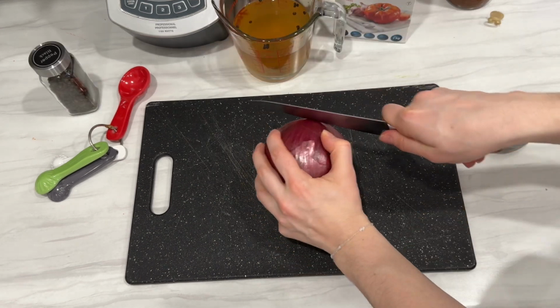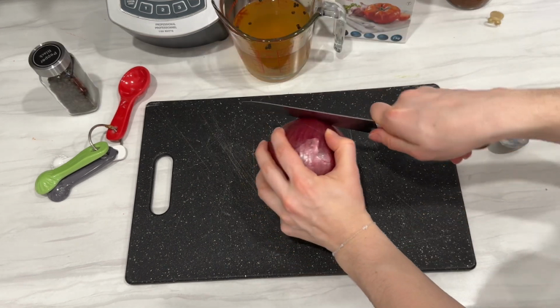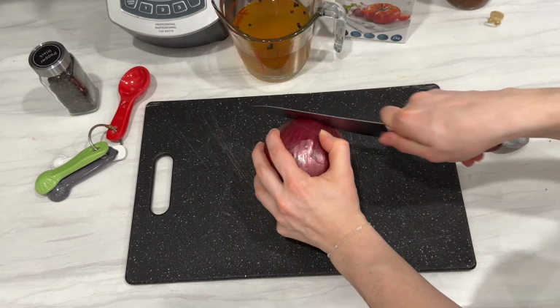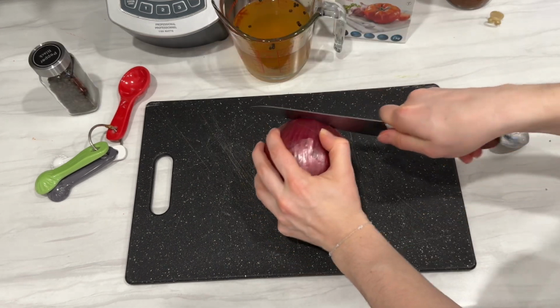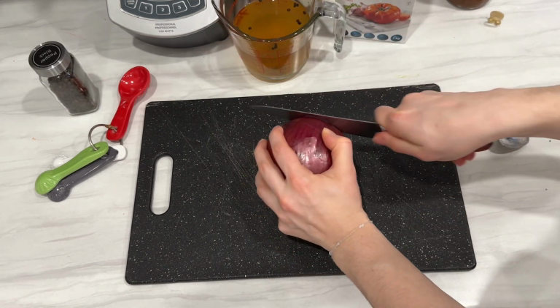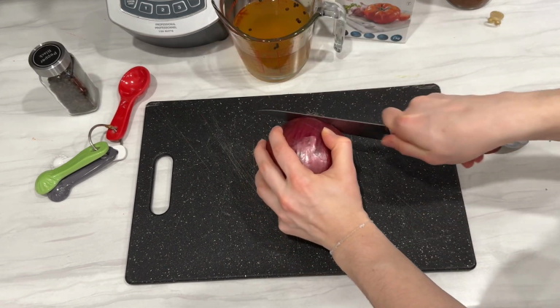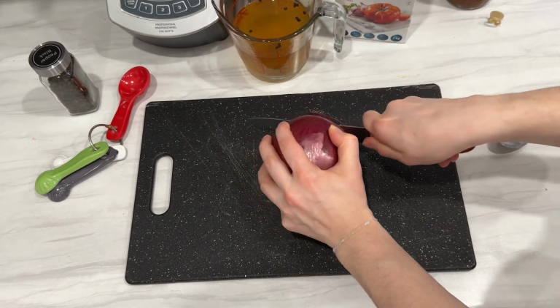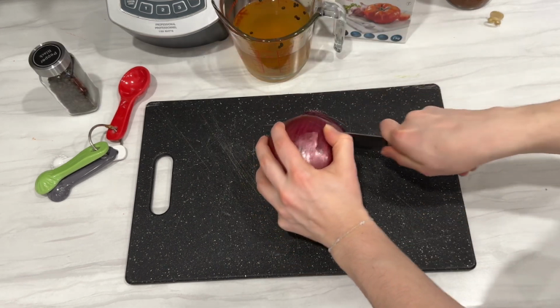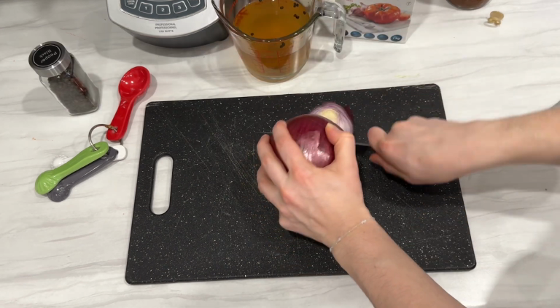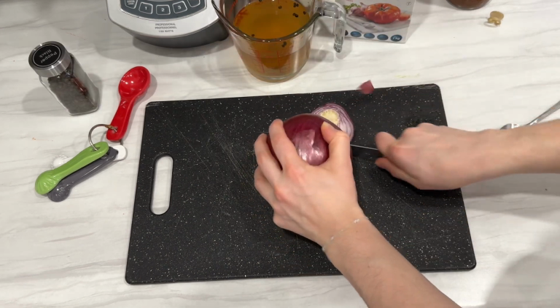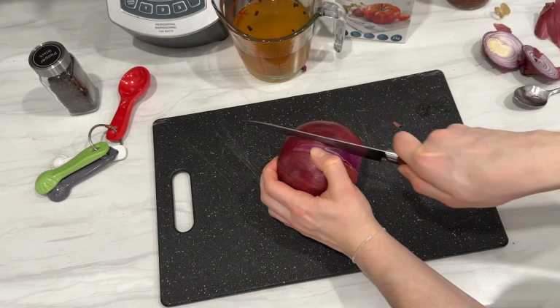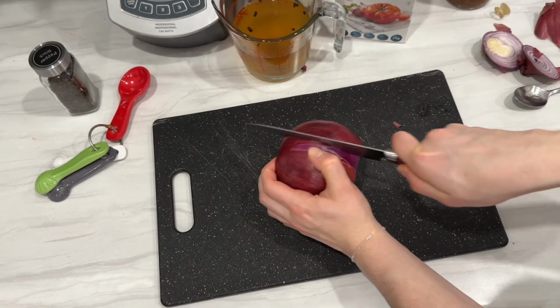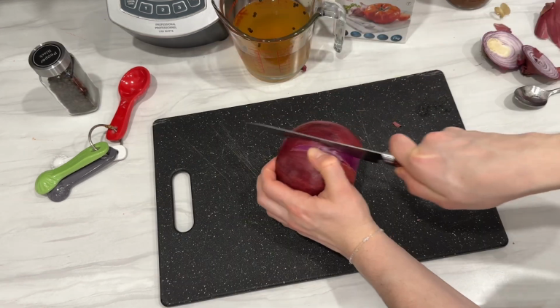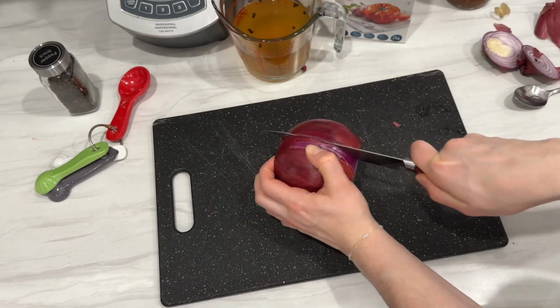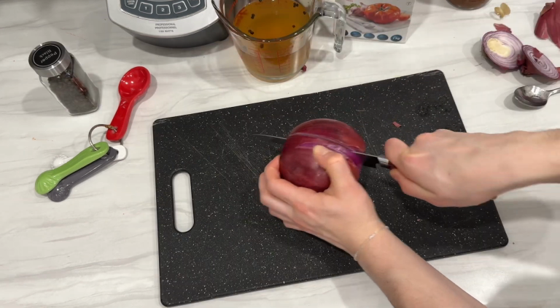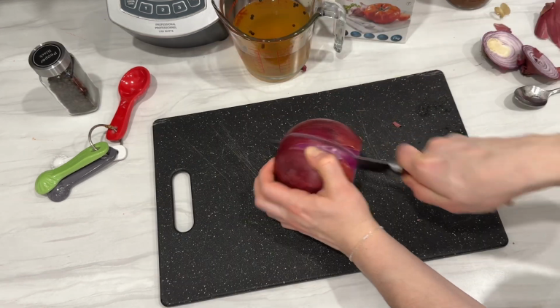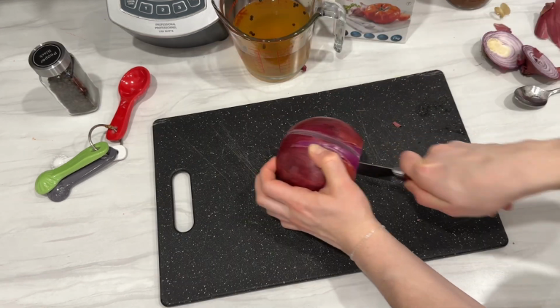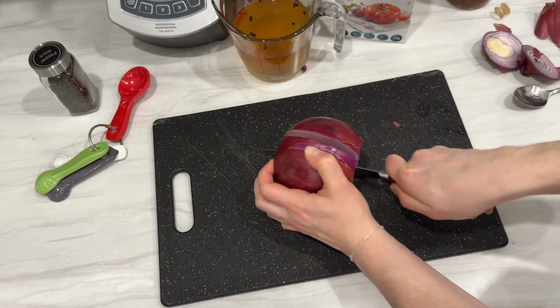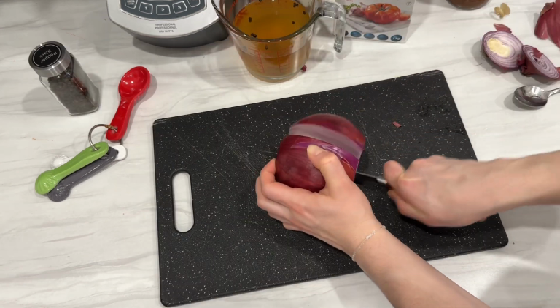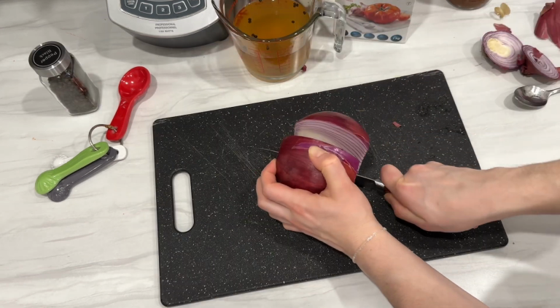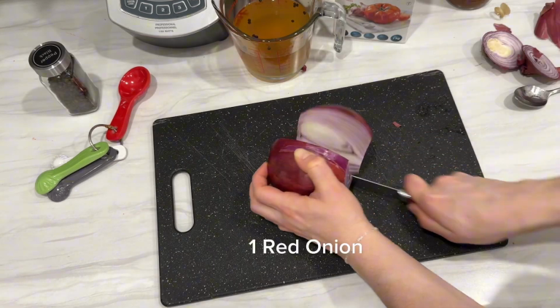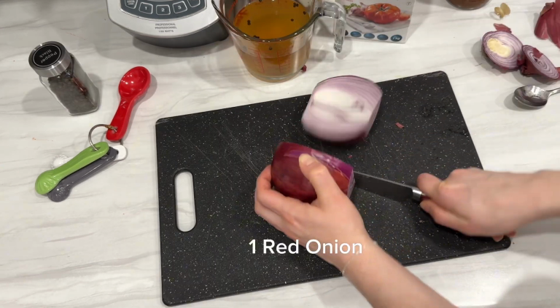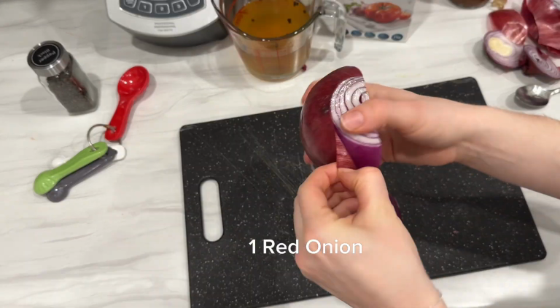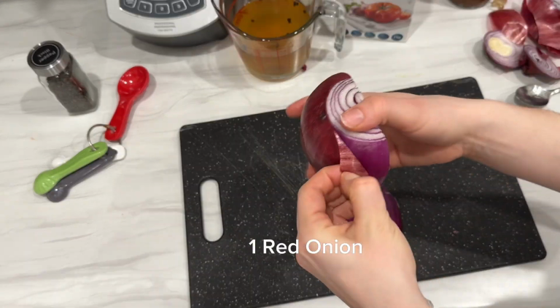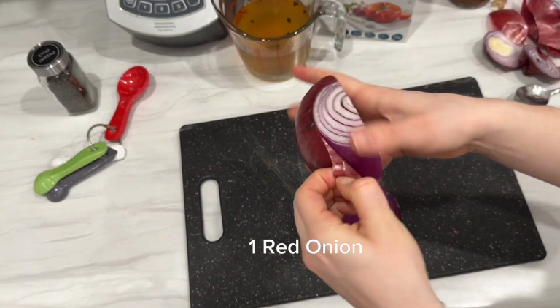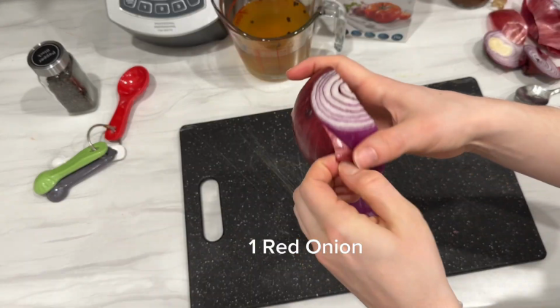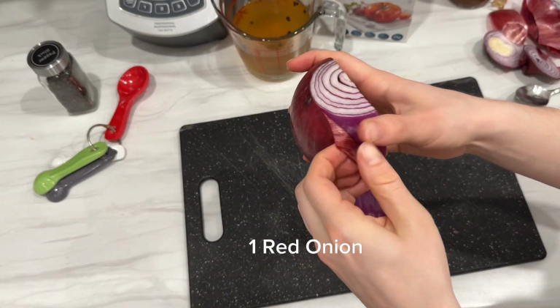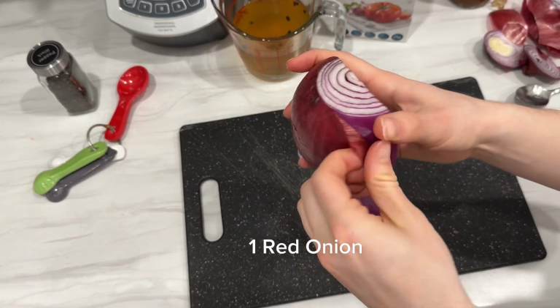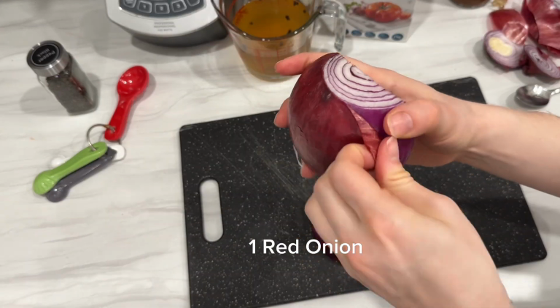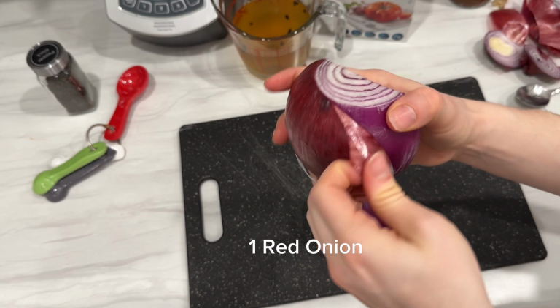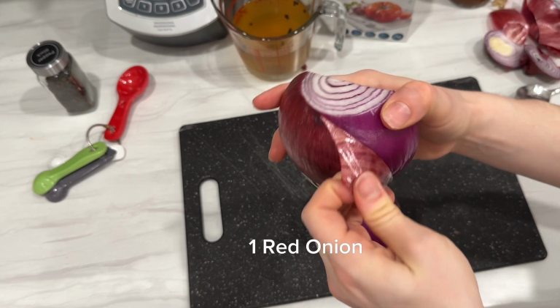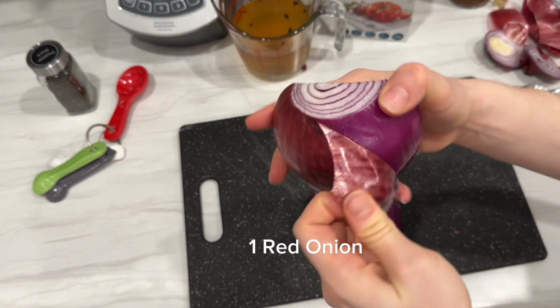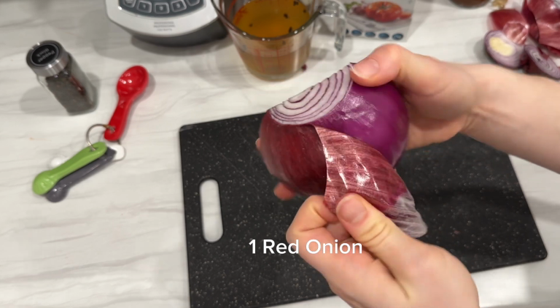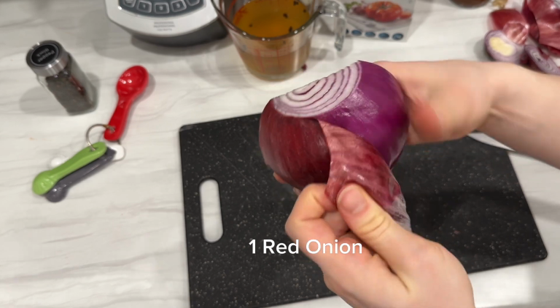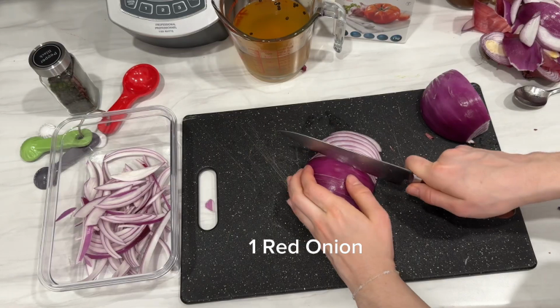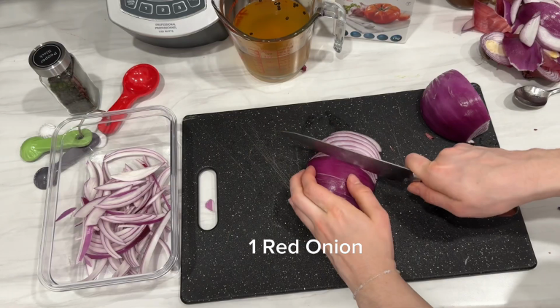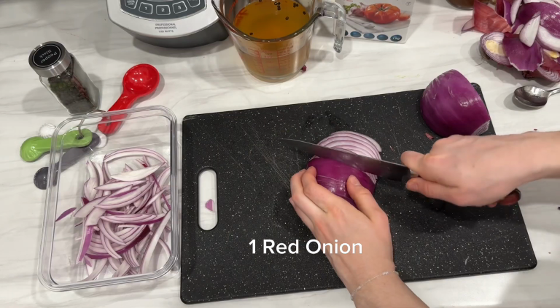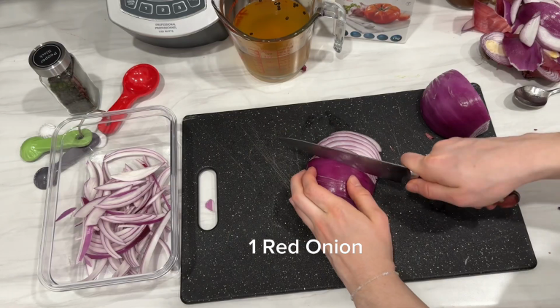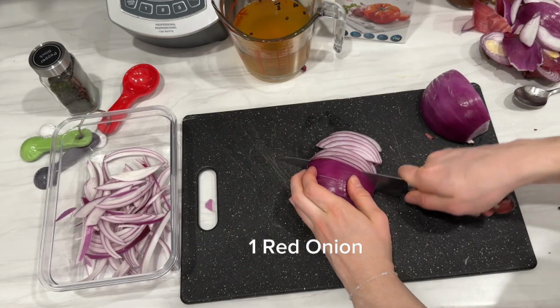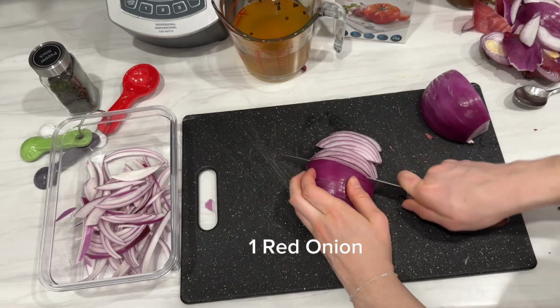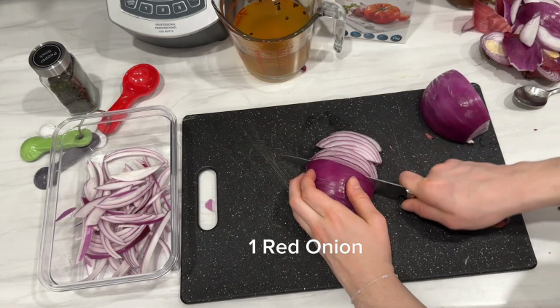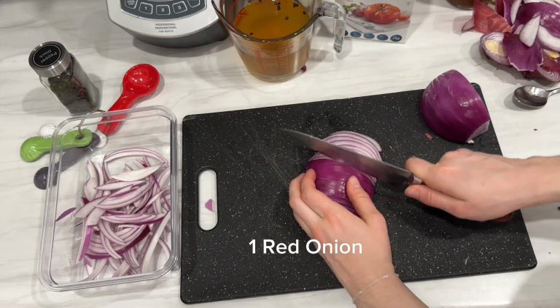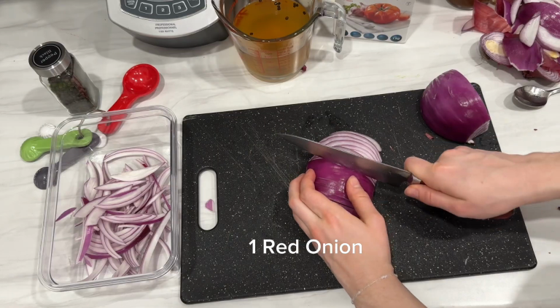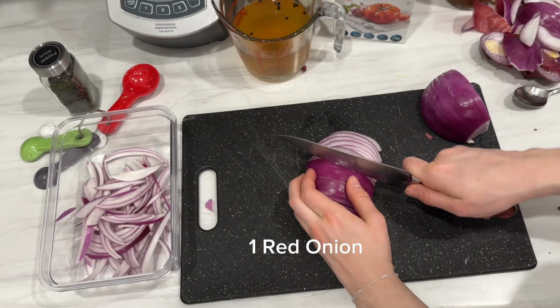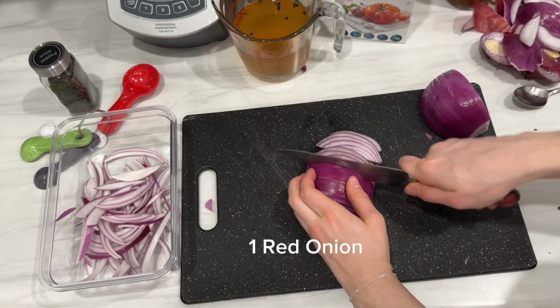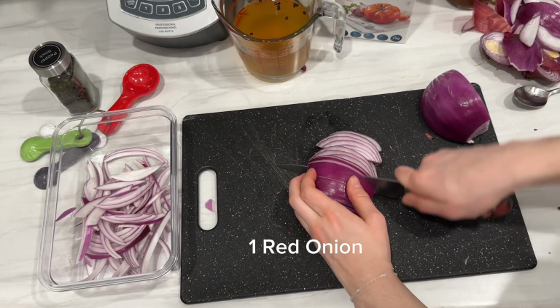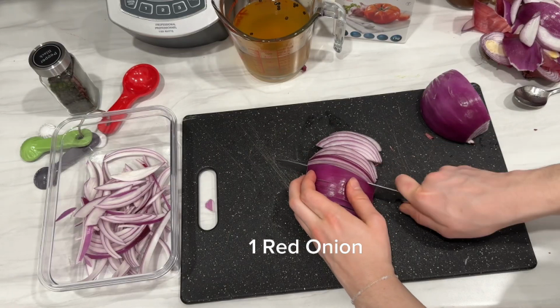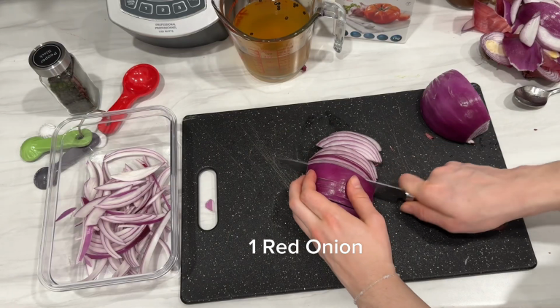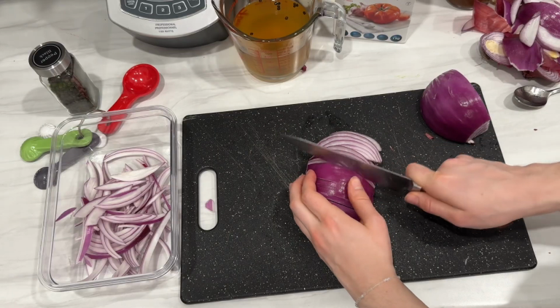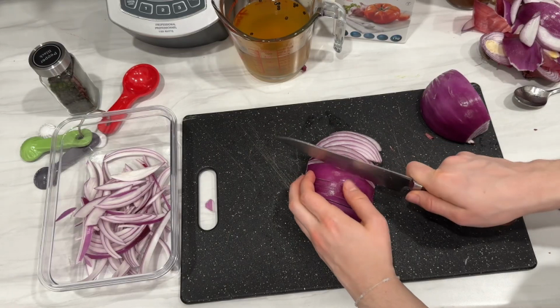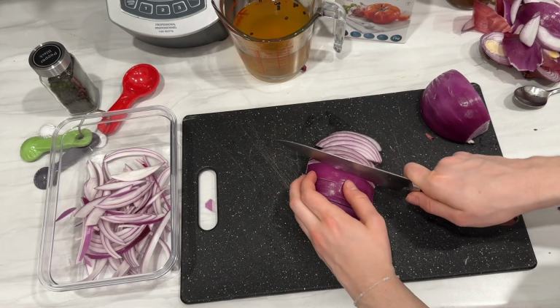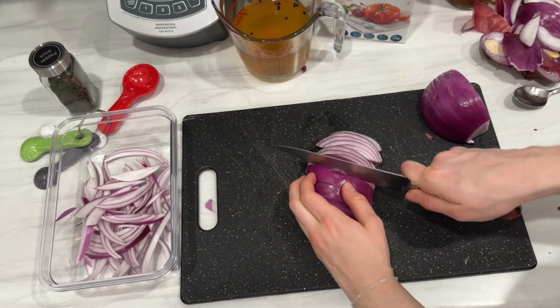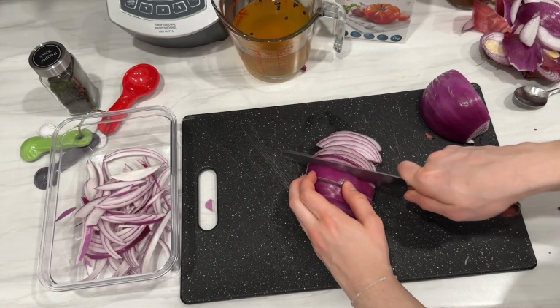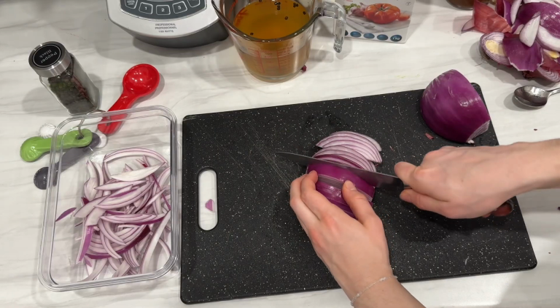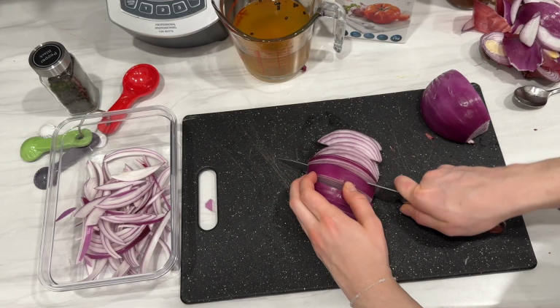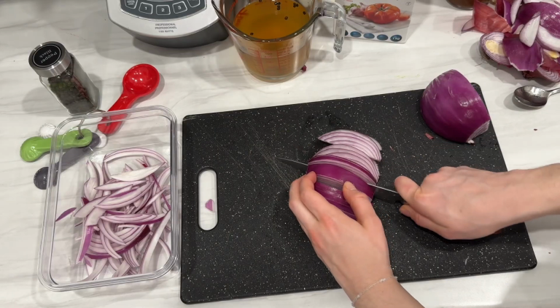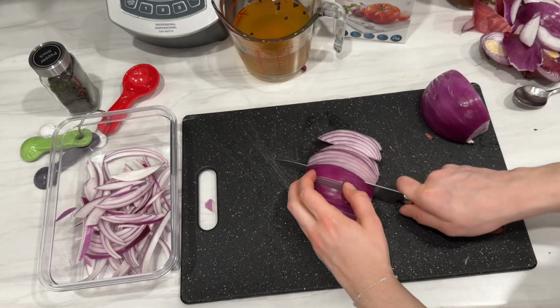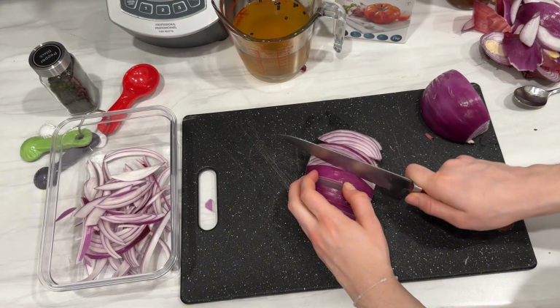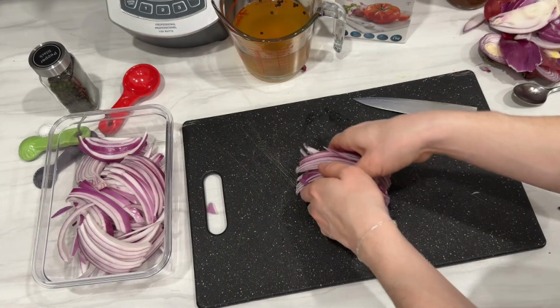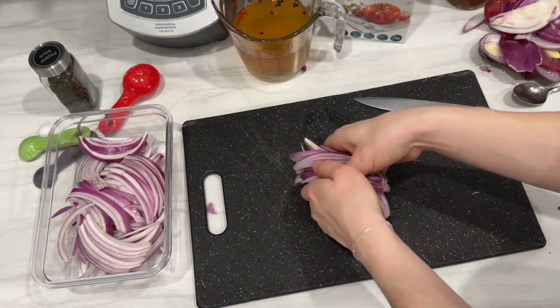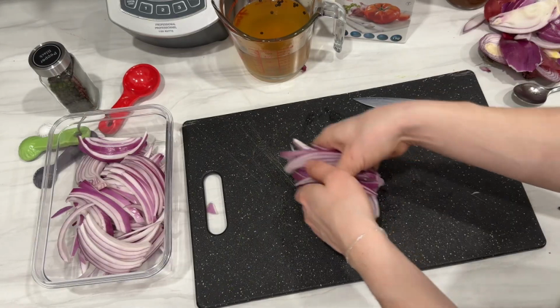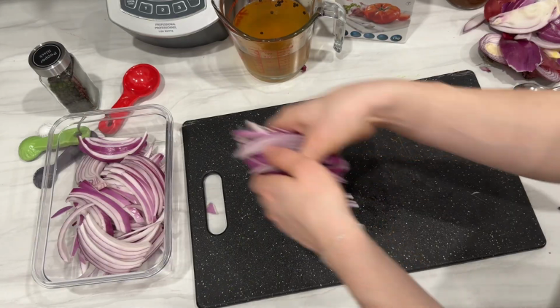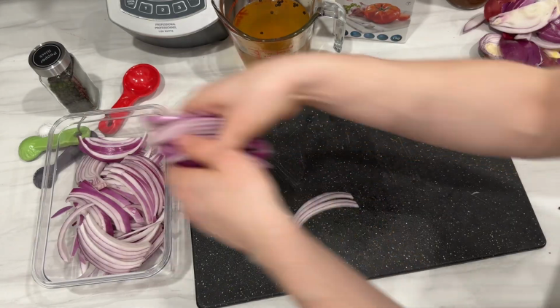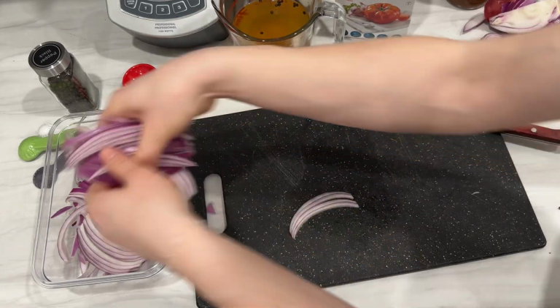And now it's time to chop our red onion. I used one large red onion and I chopped it into thin strips just like this.